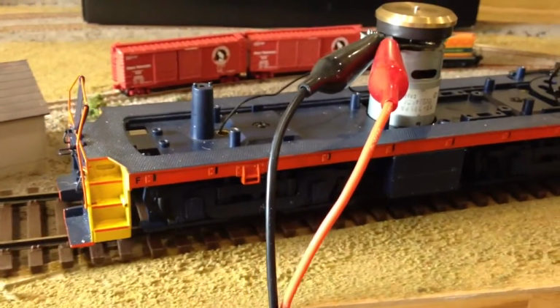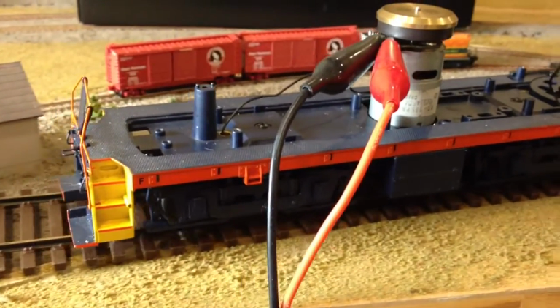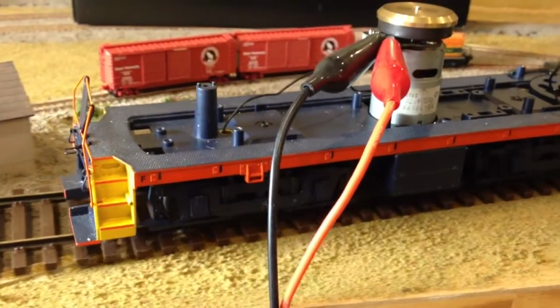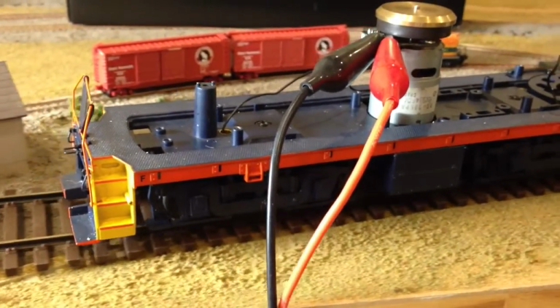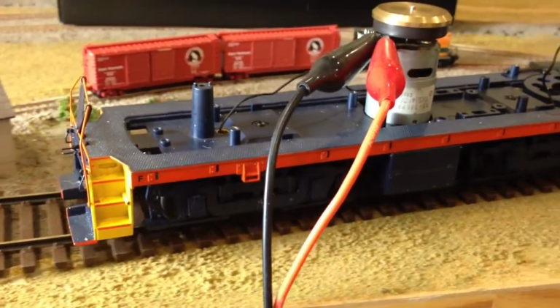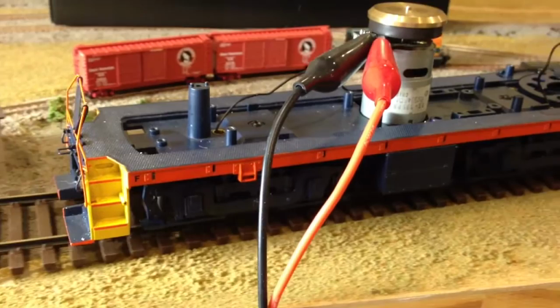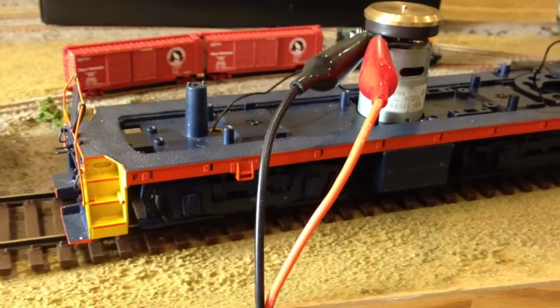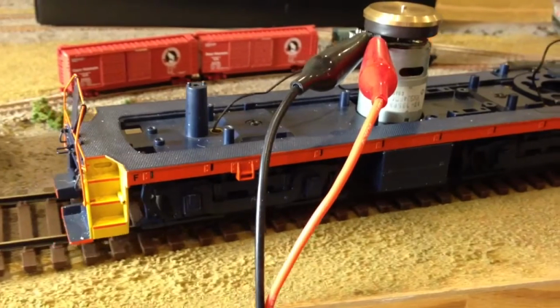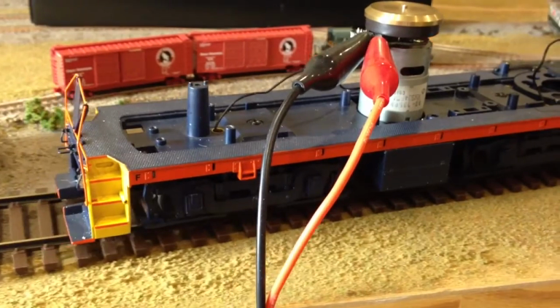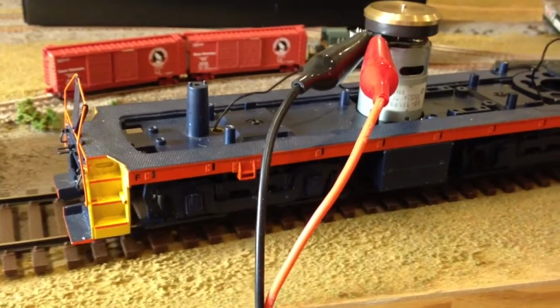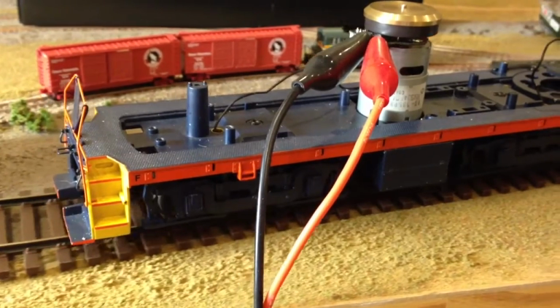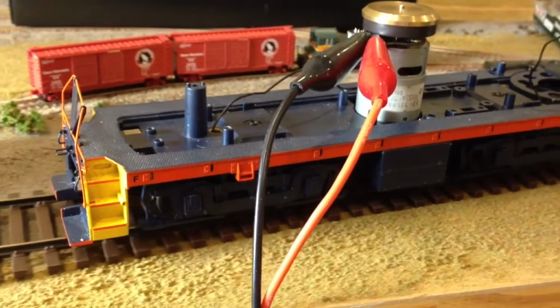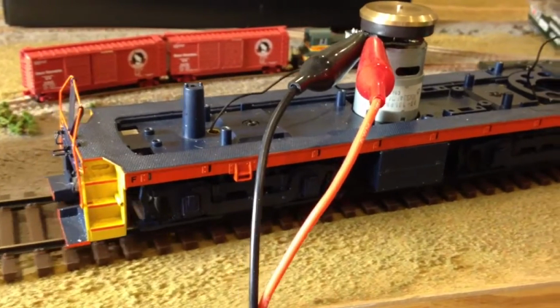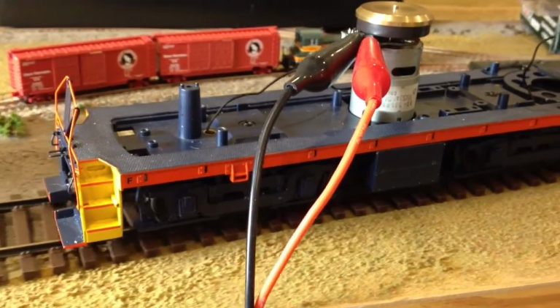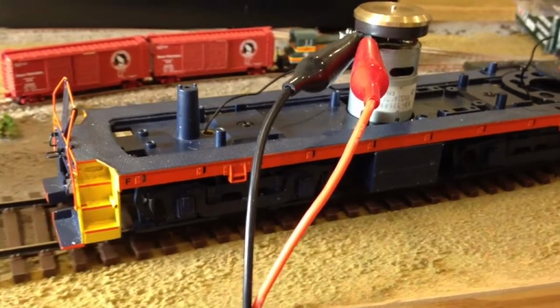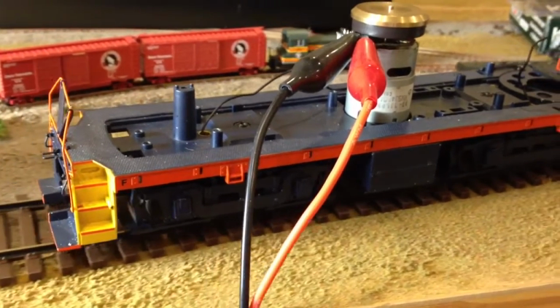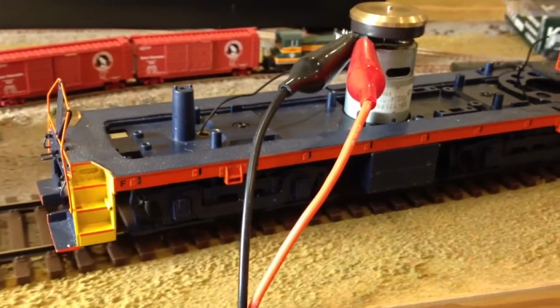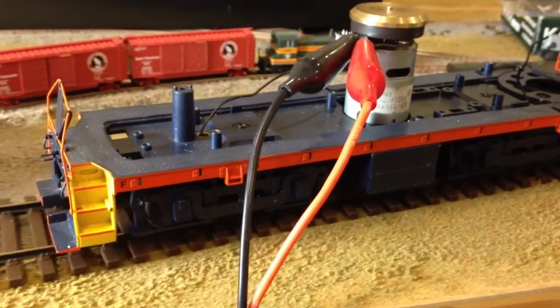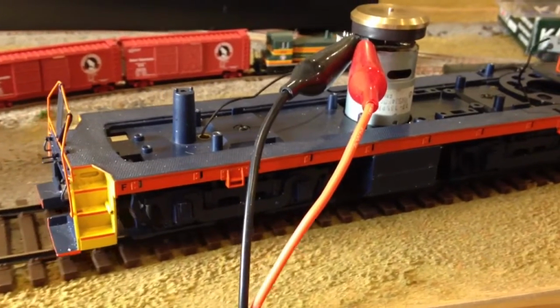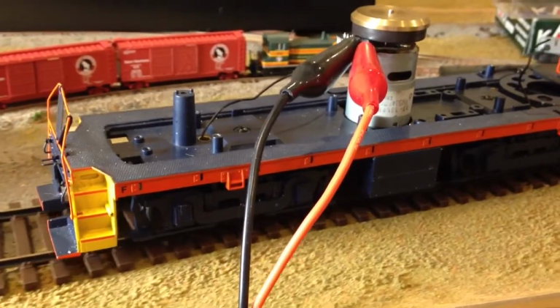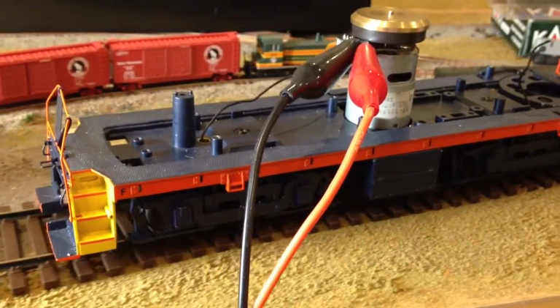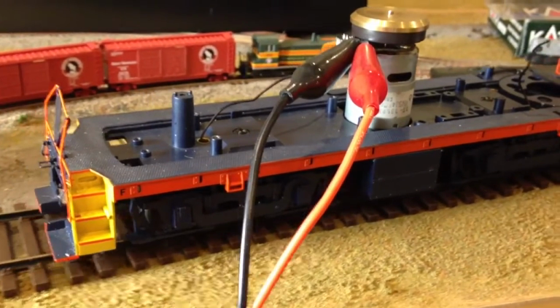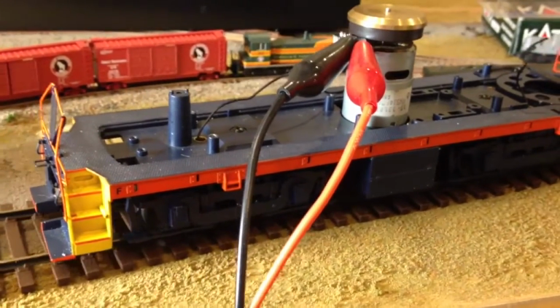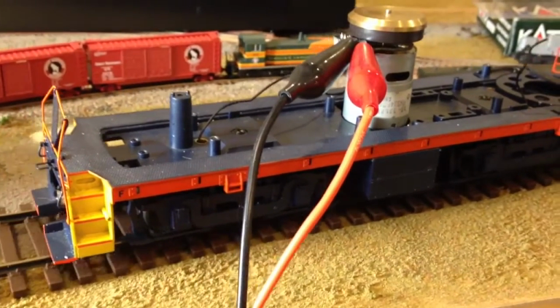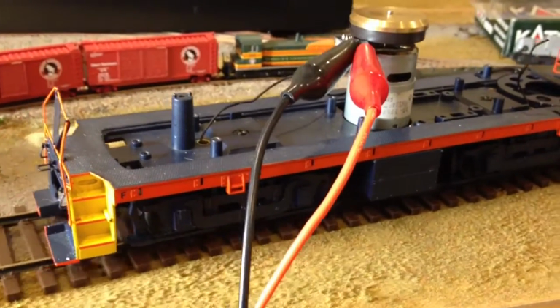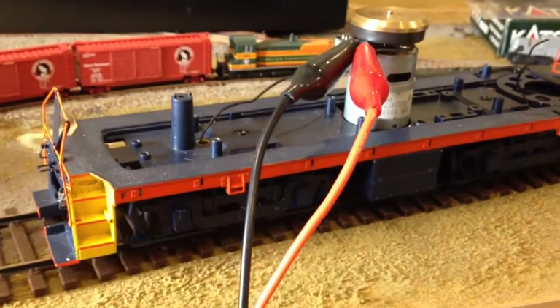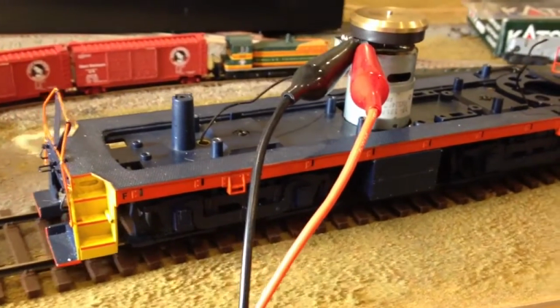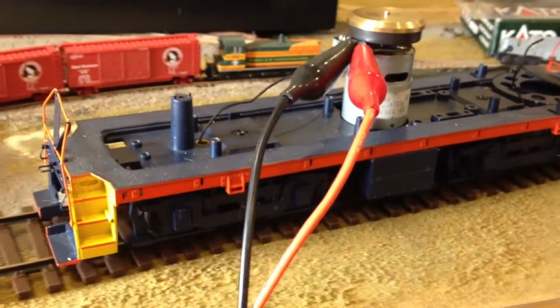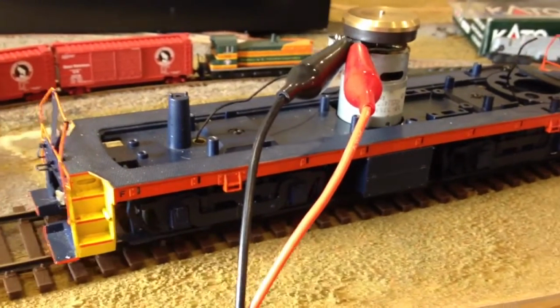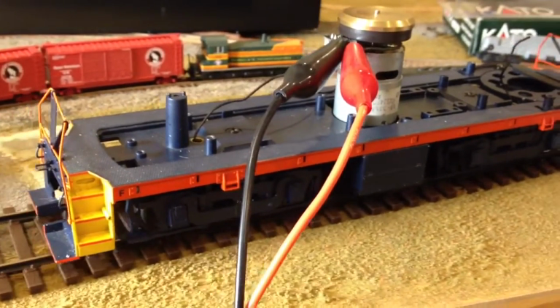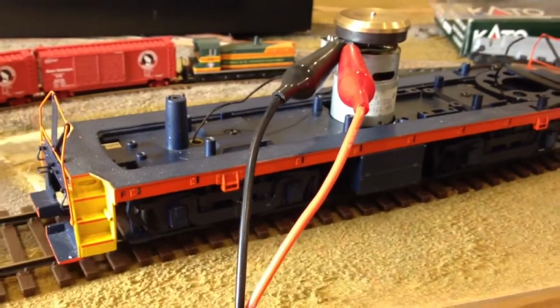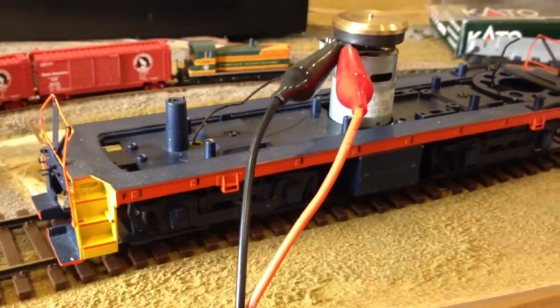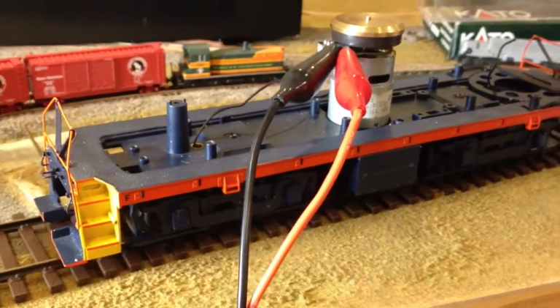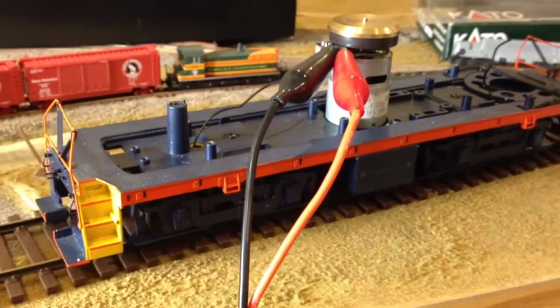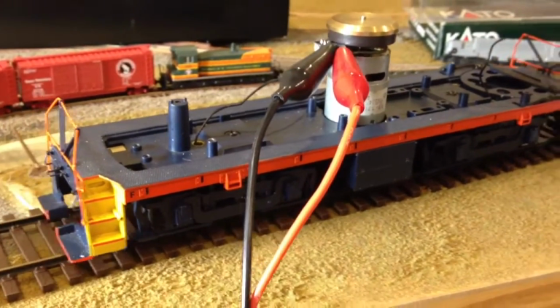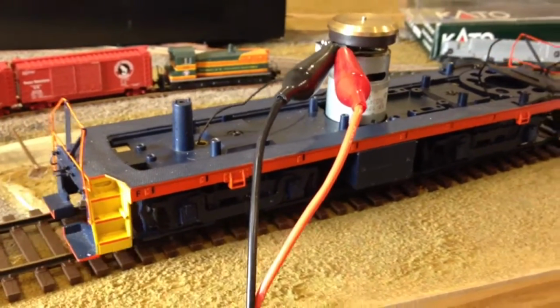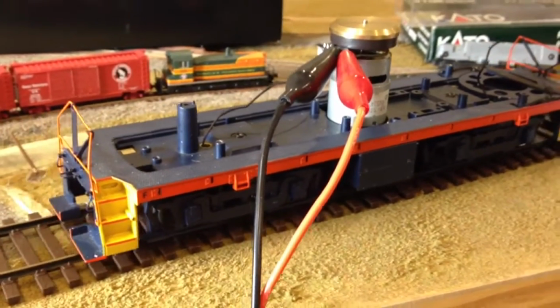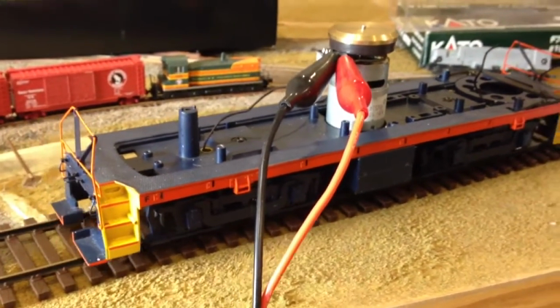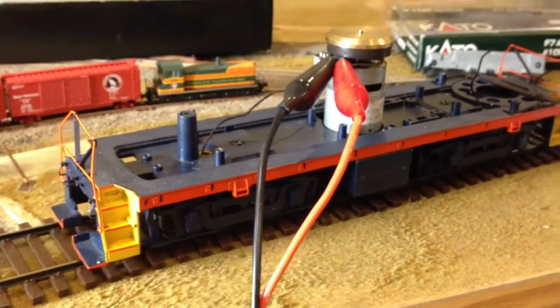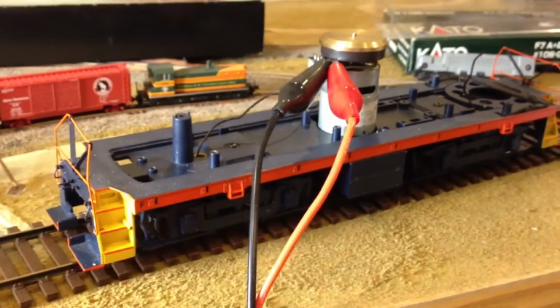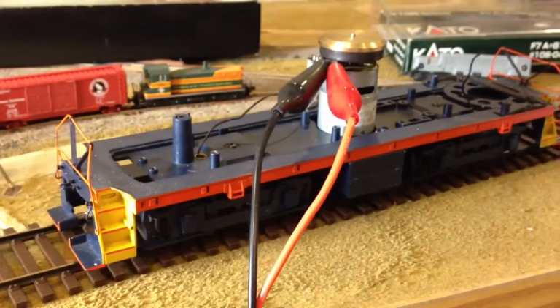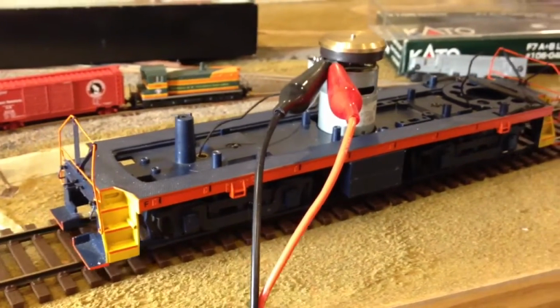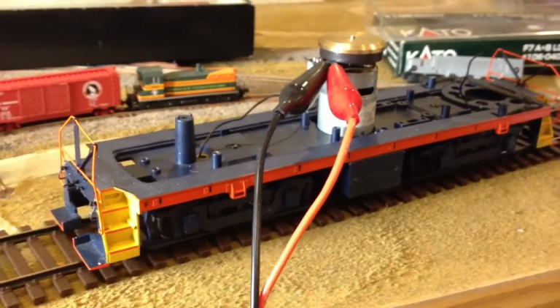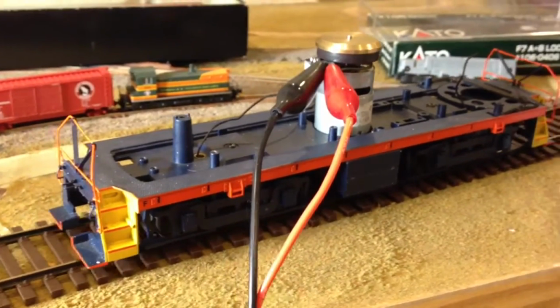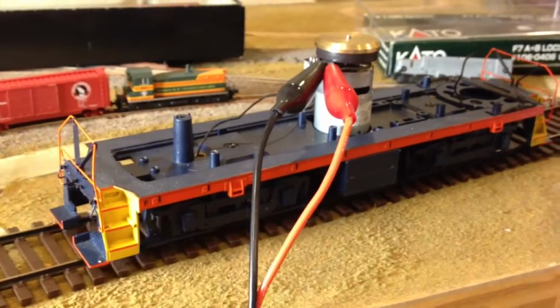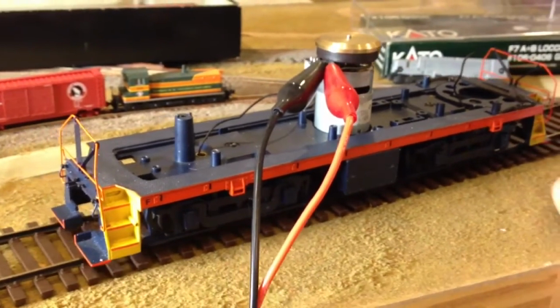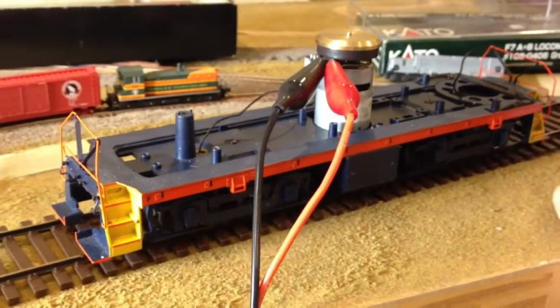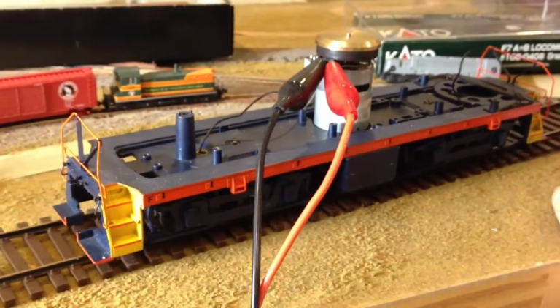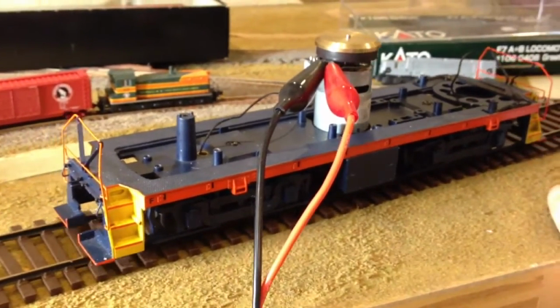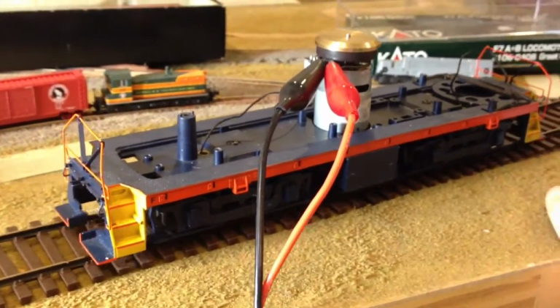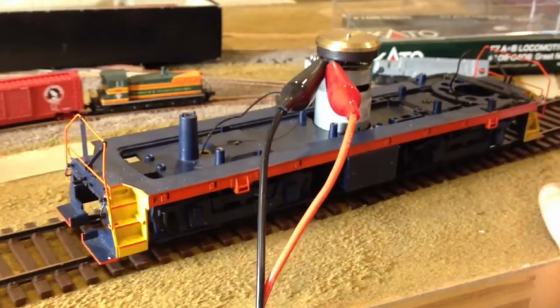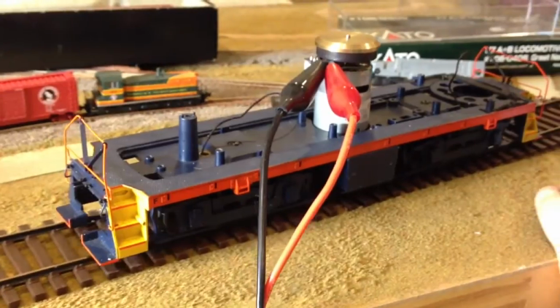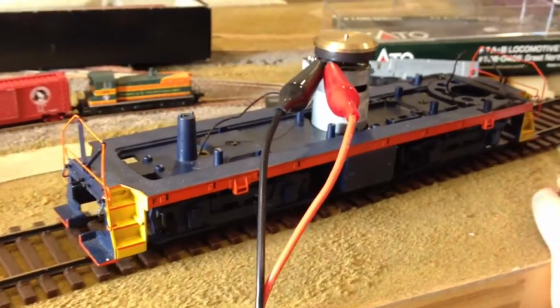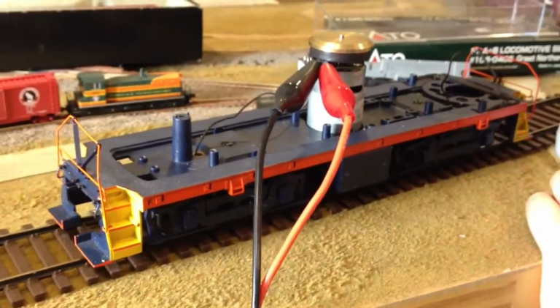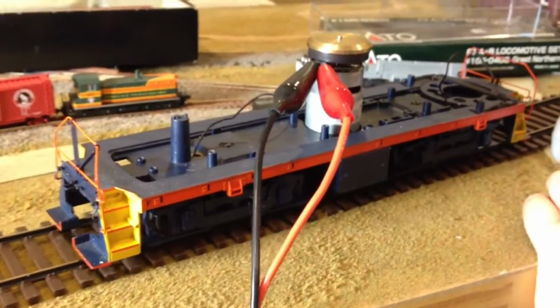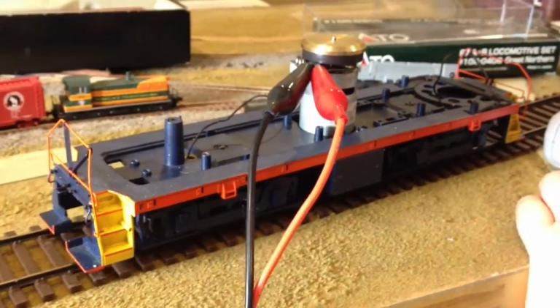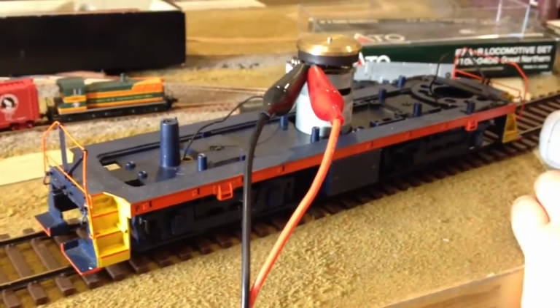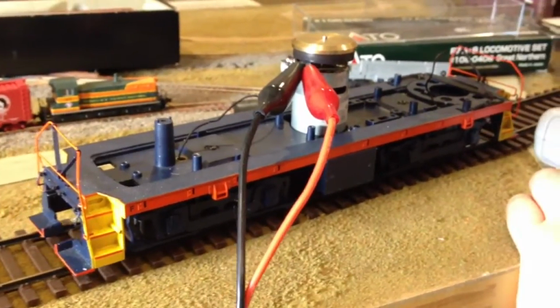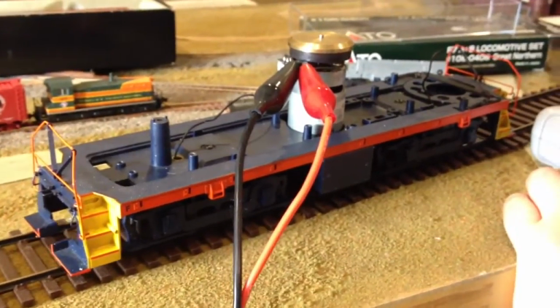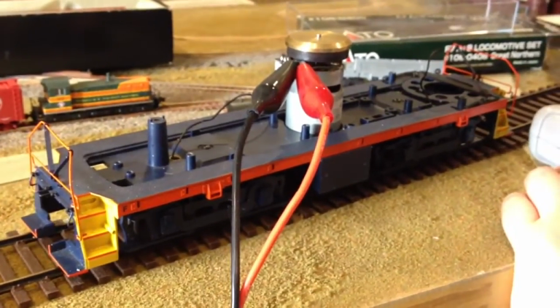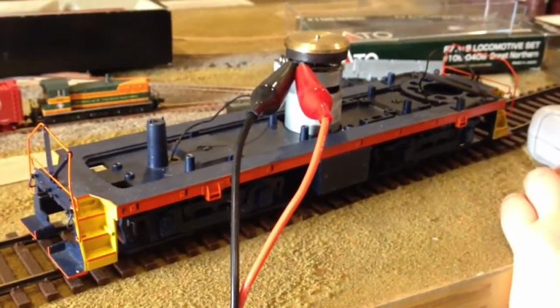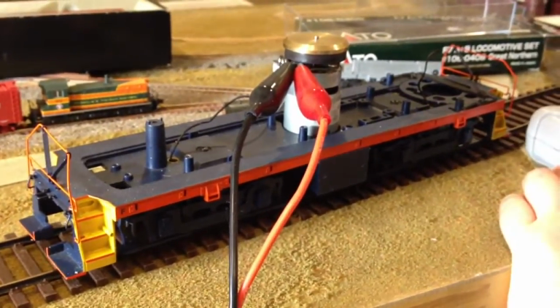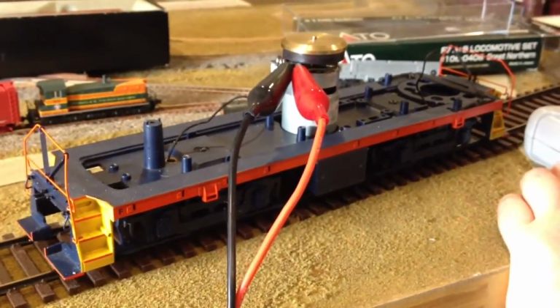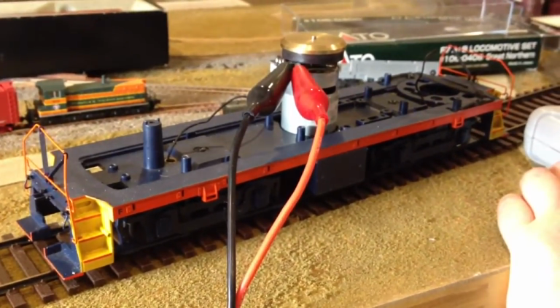Now we've got to put DCC and sound in it, and then it'll be good to go. I think we'll try battery remote control power with this one.